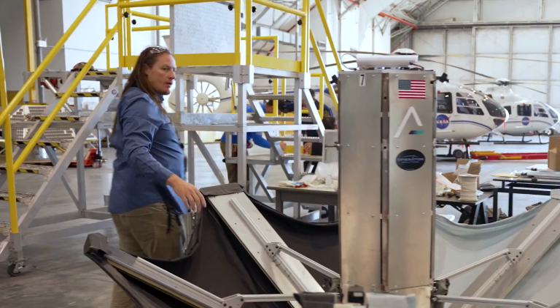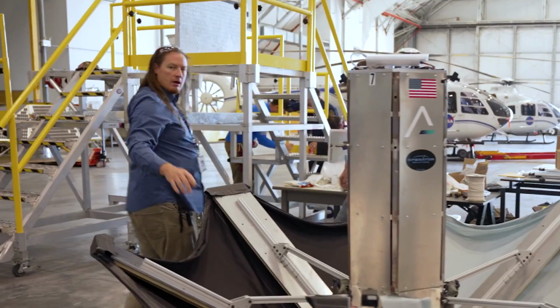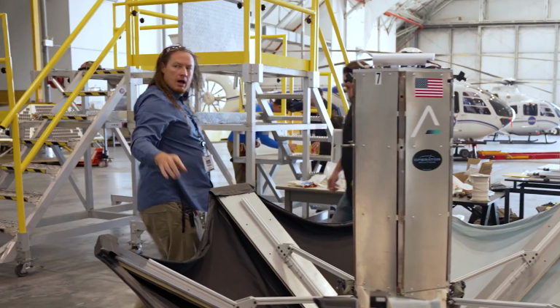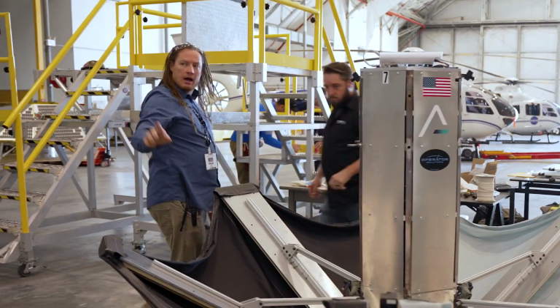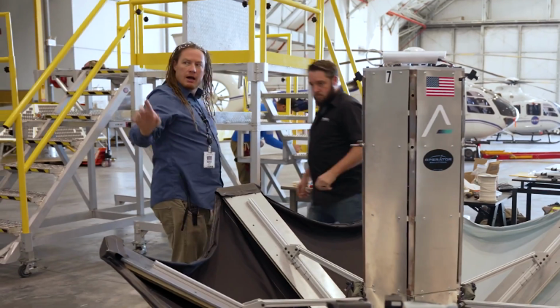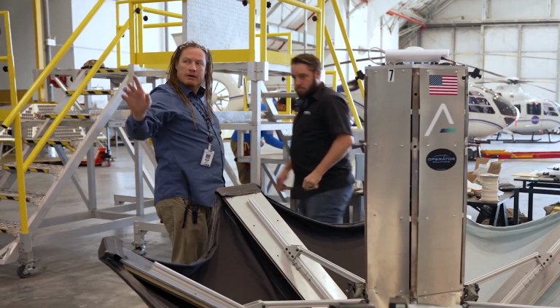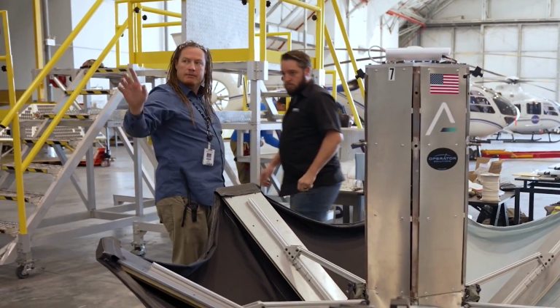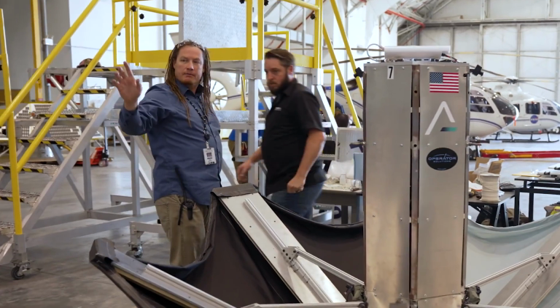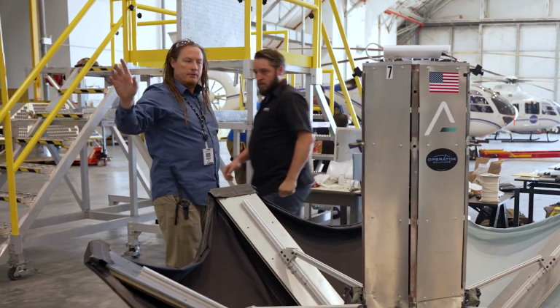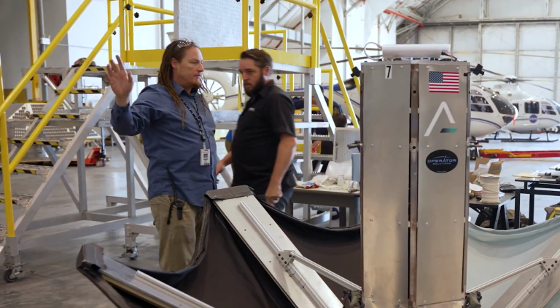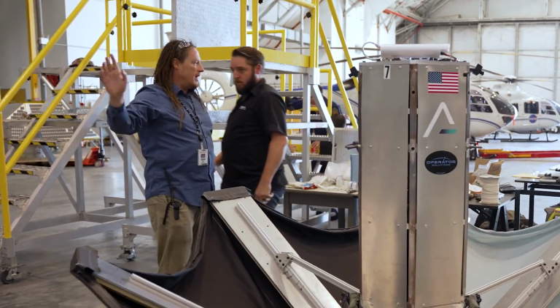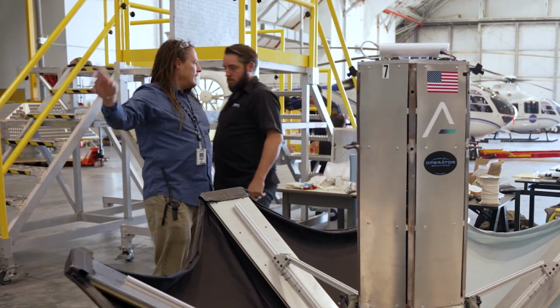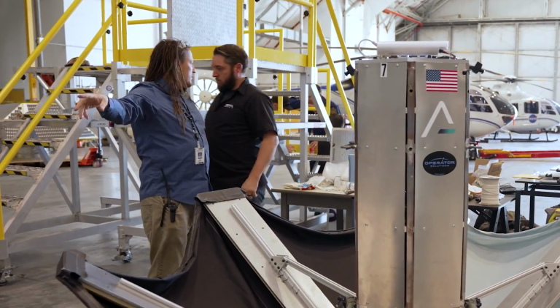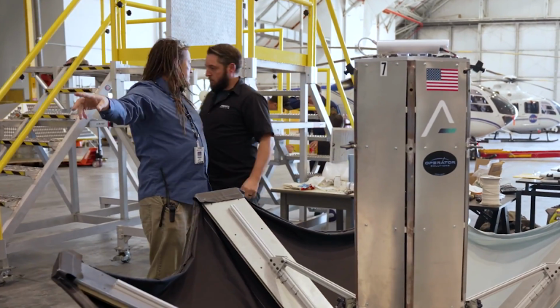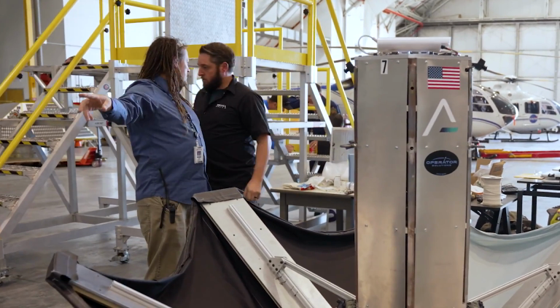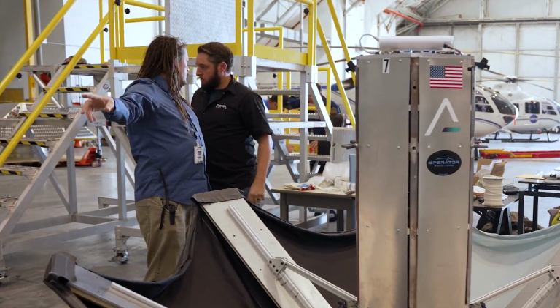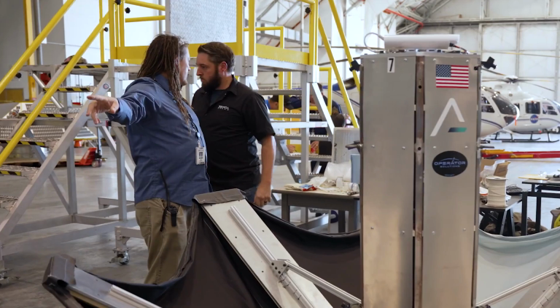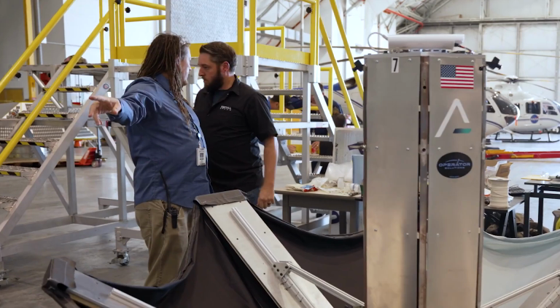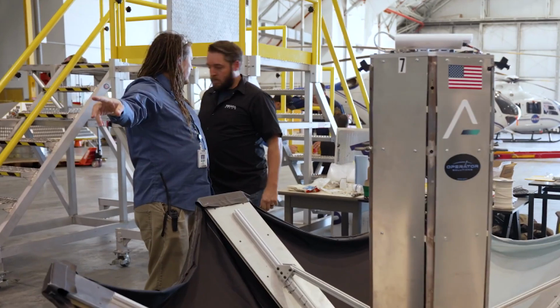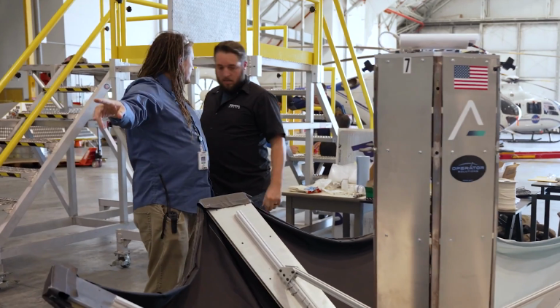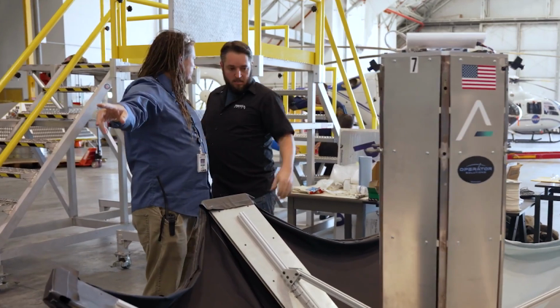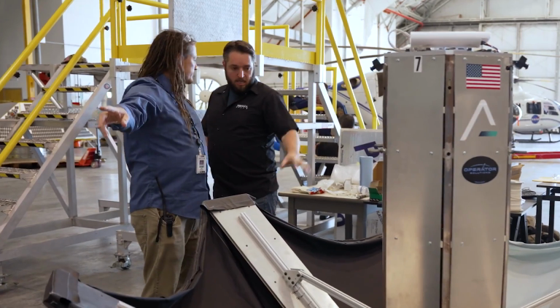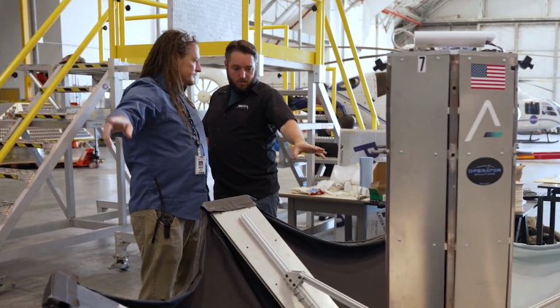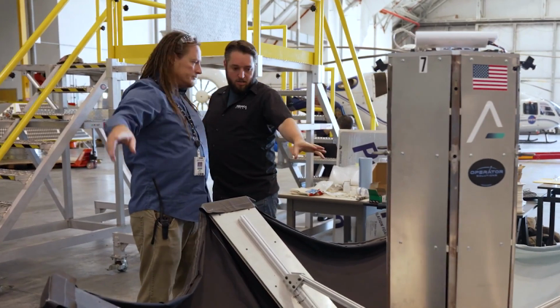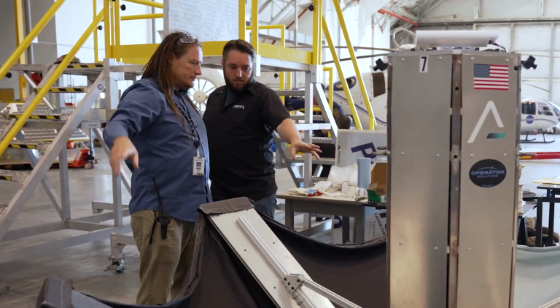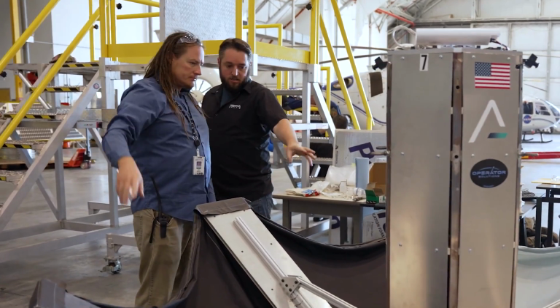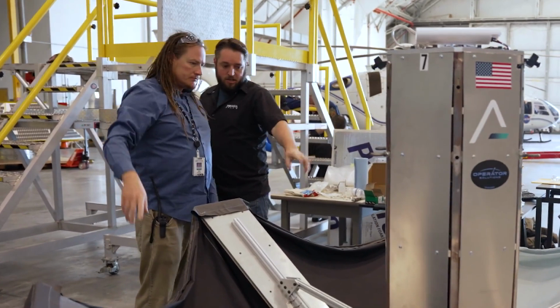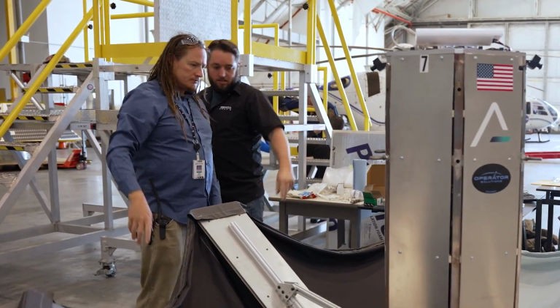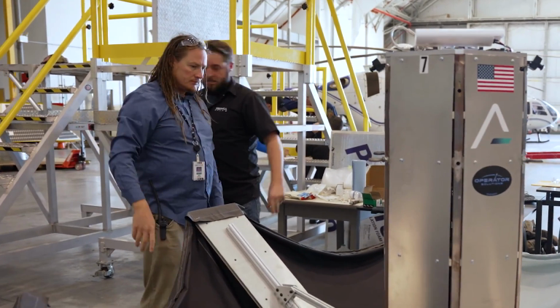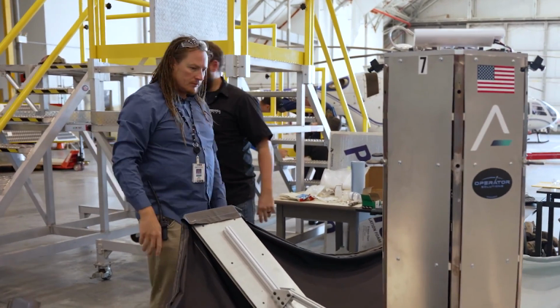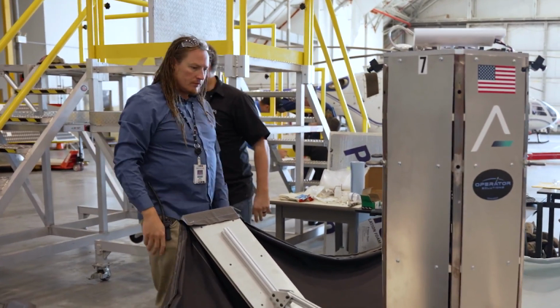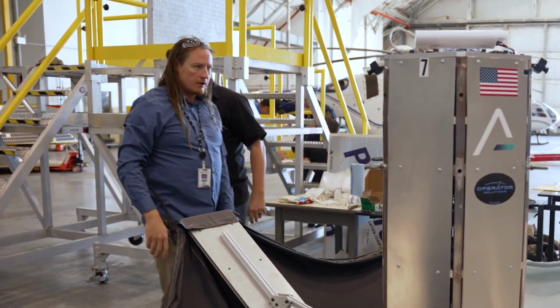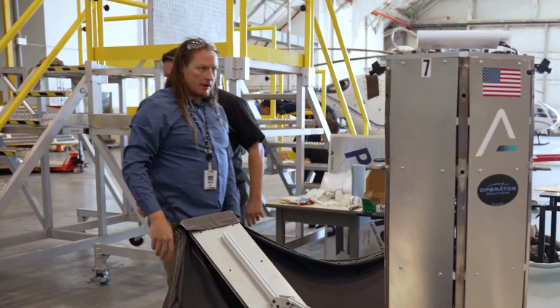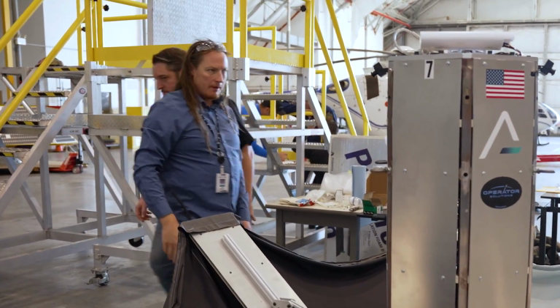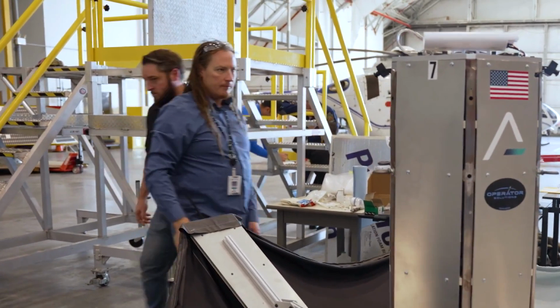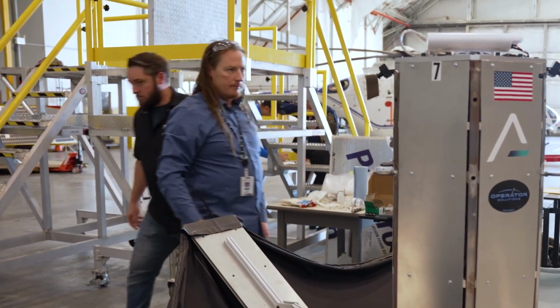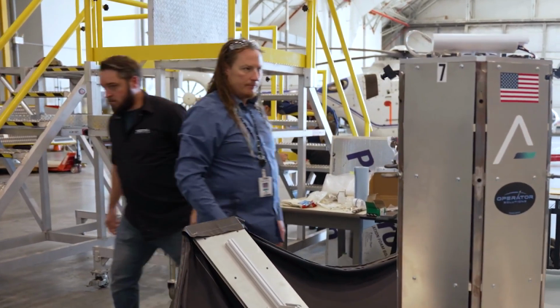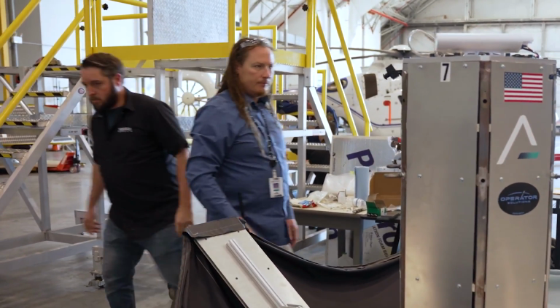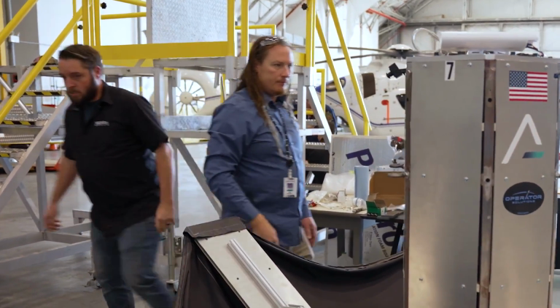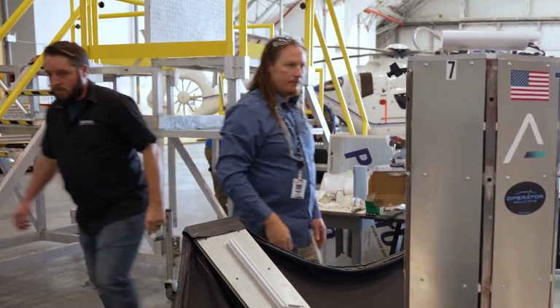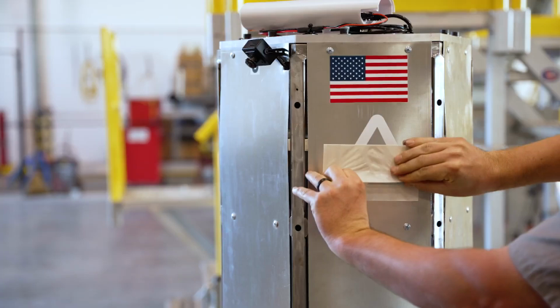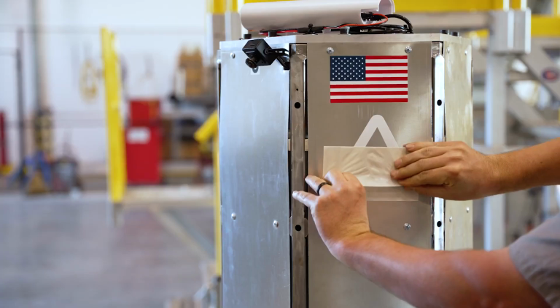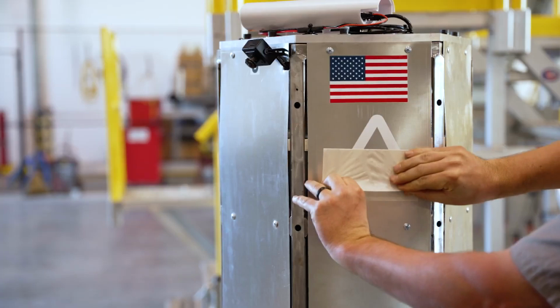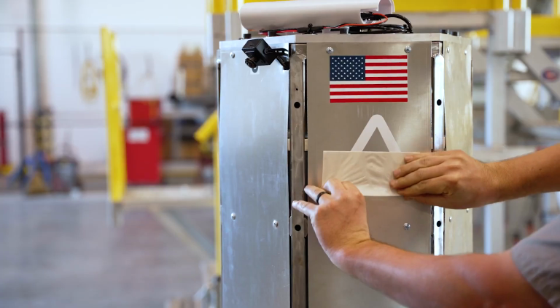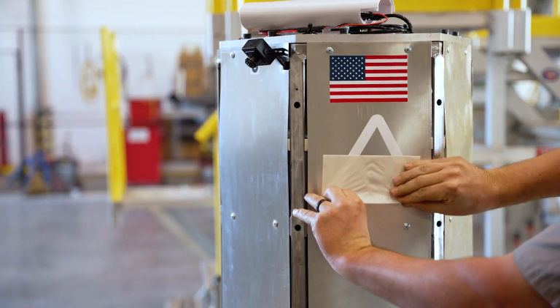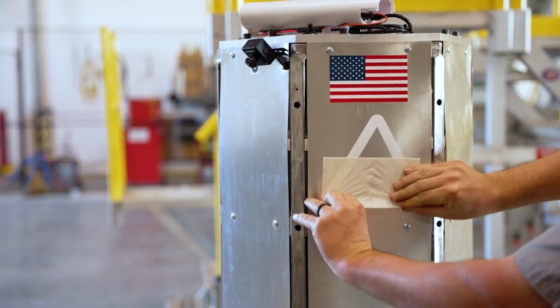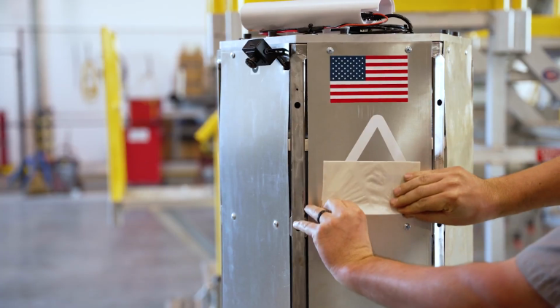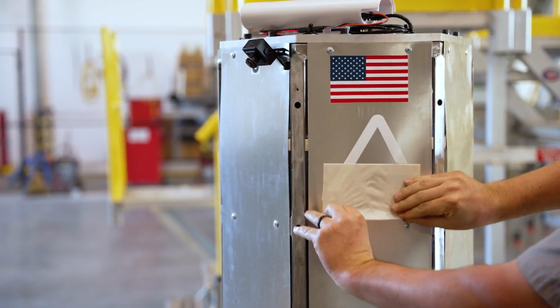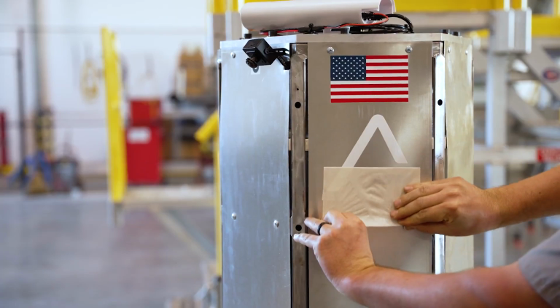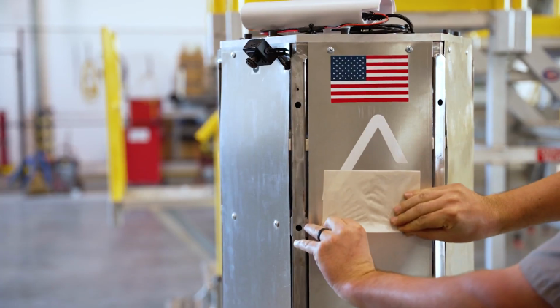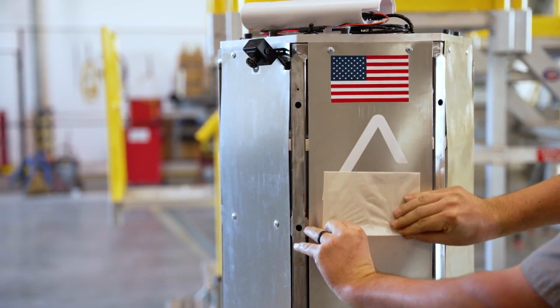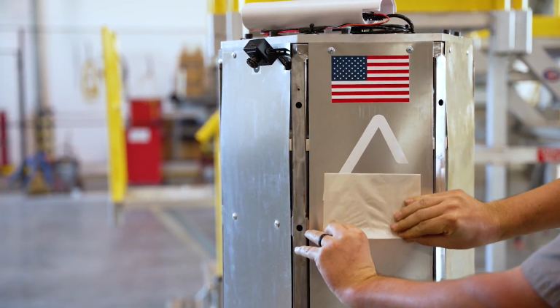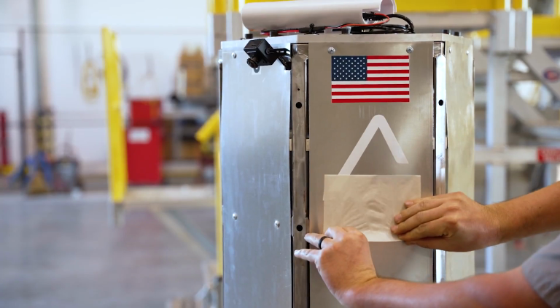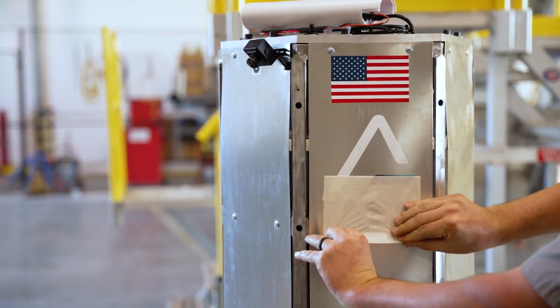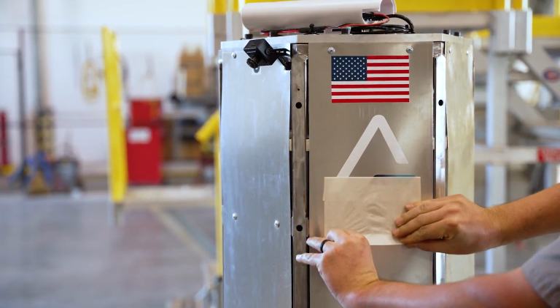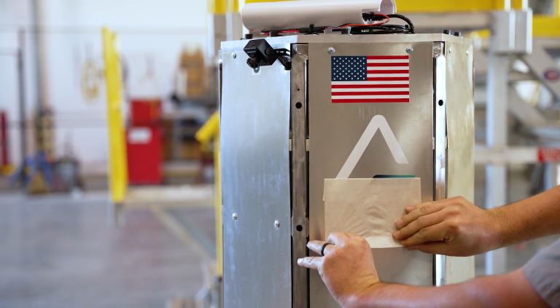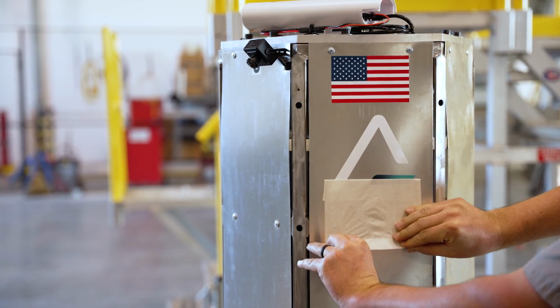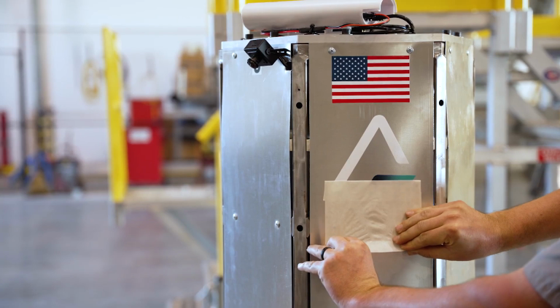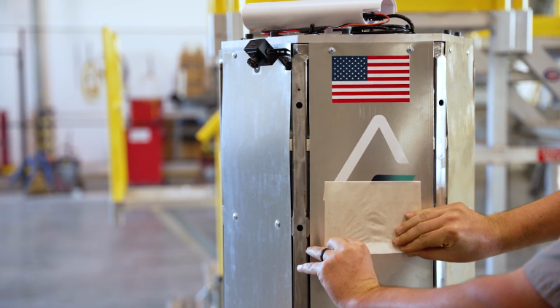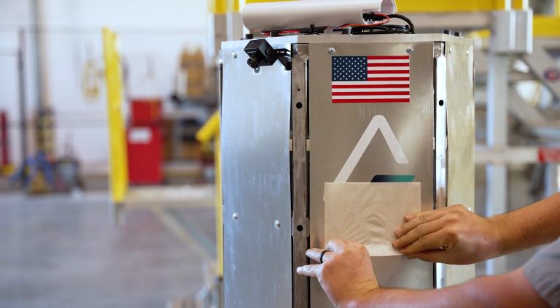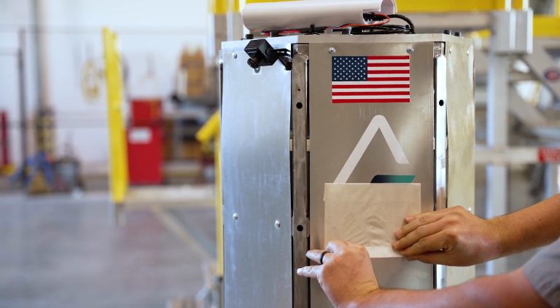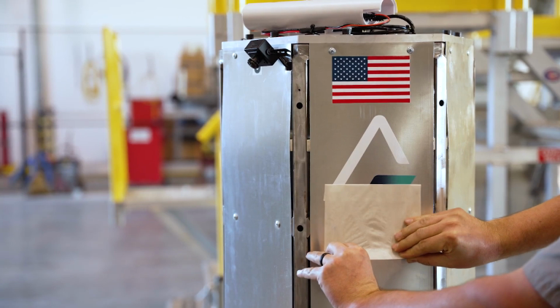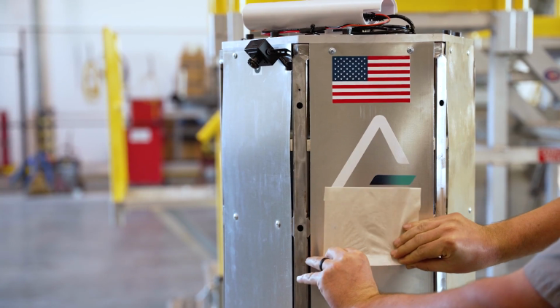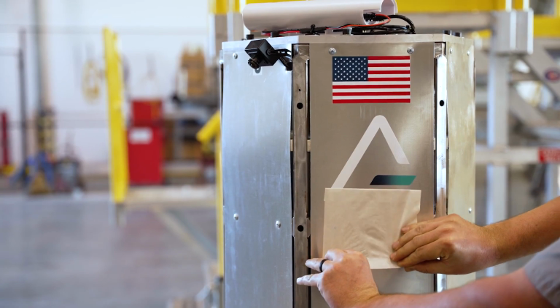This is a growing piece of the satellite division in Sierra Space, as well as applications across the board in Sierra Space.